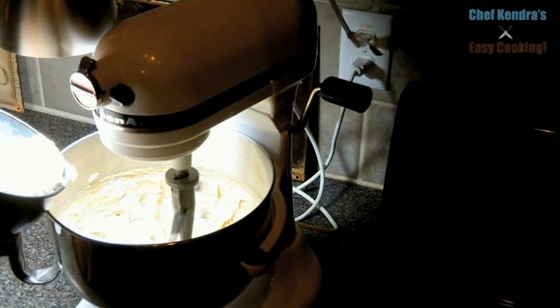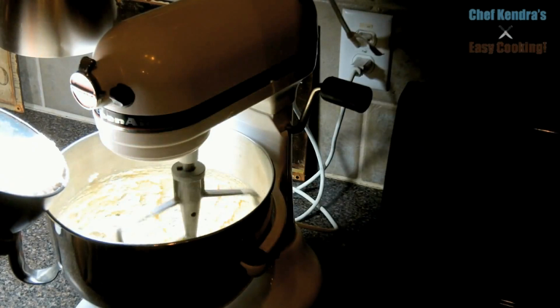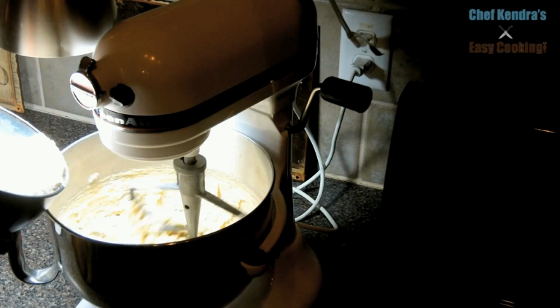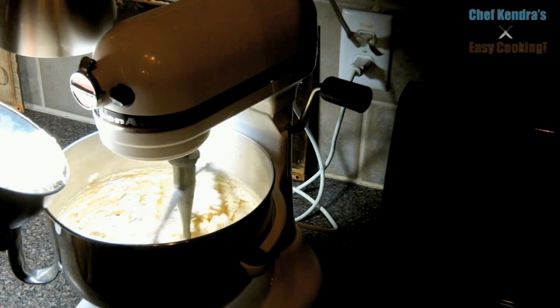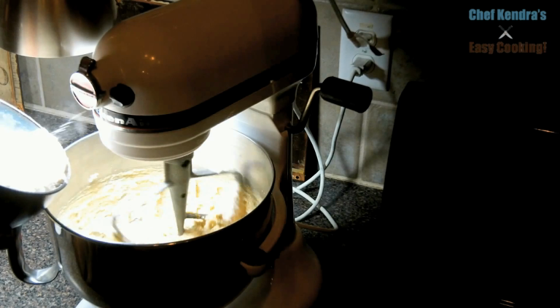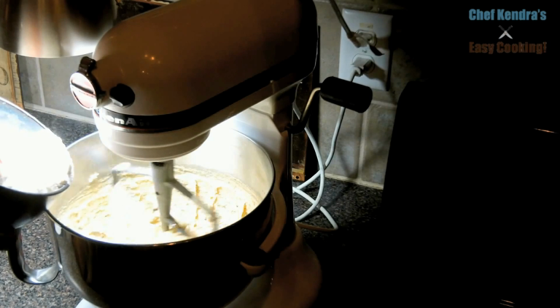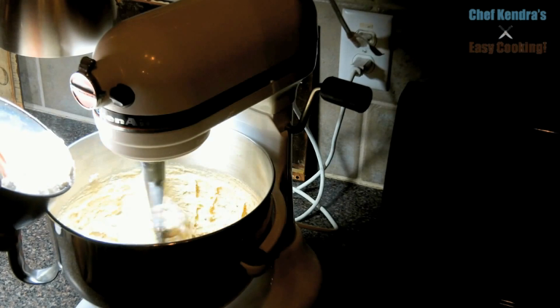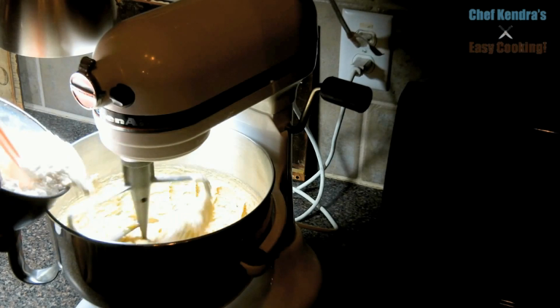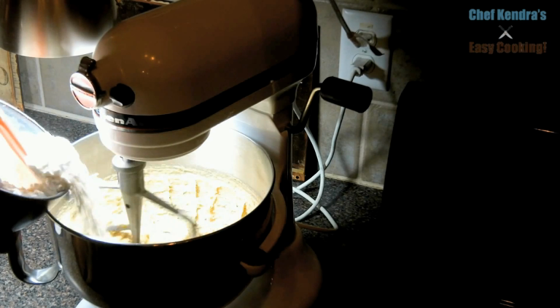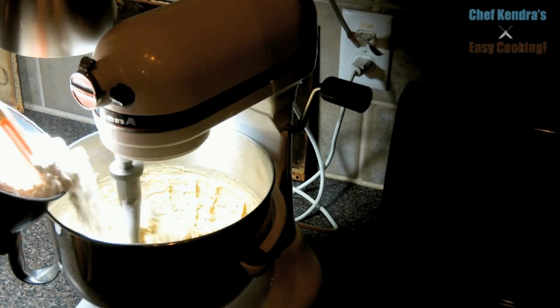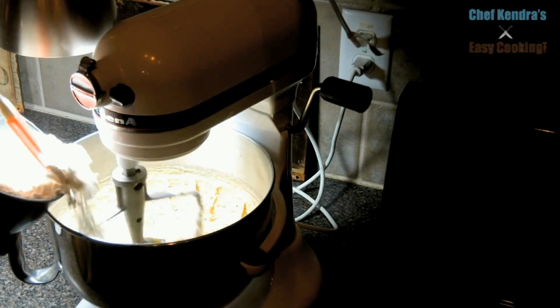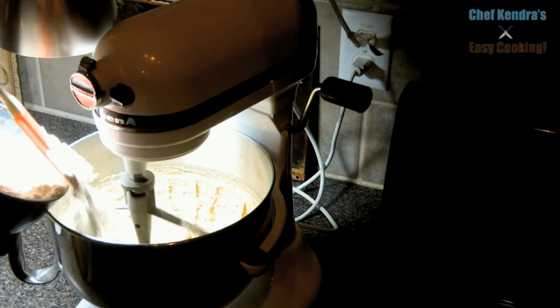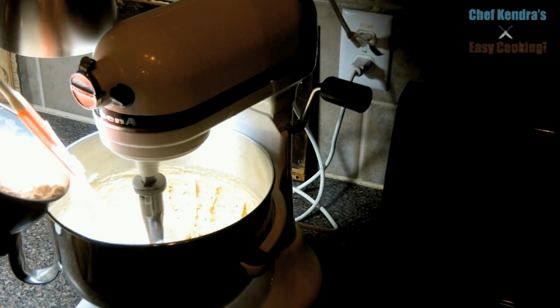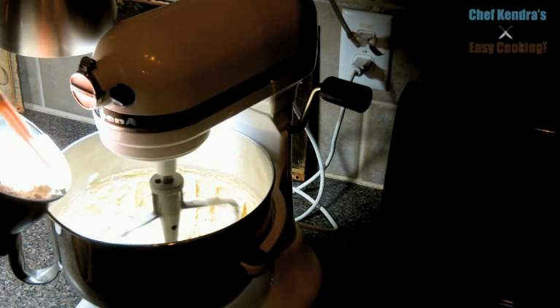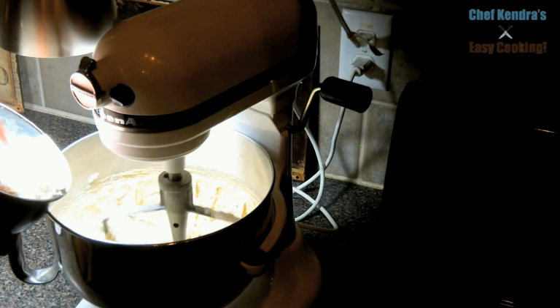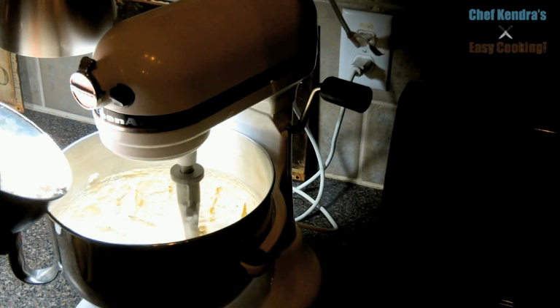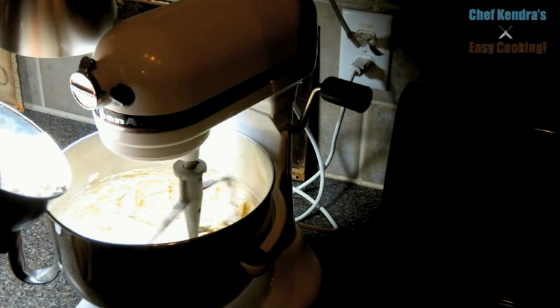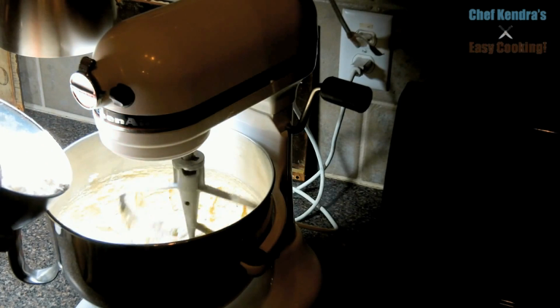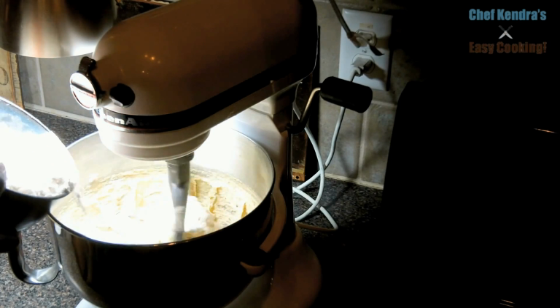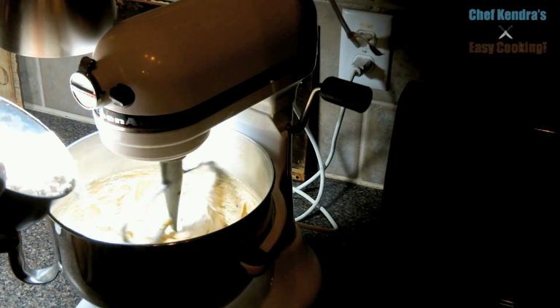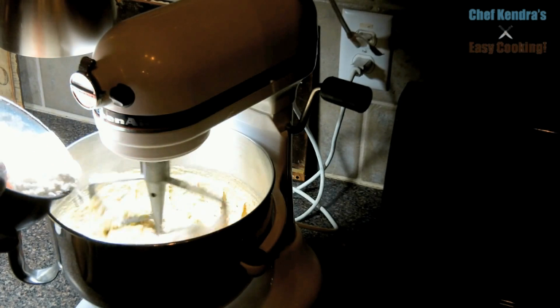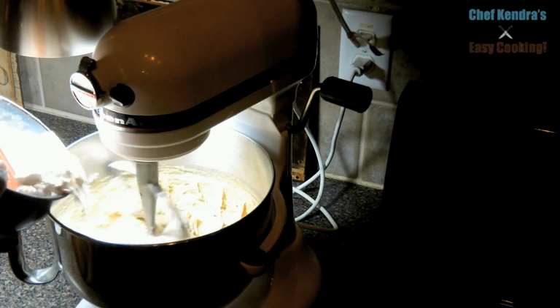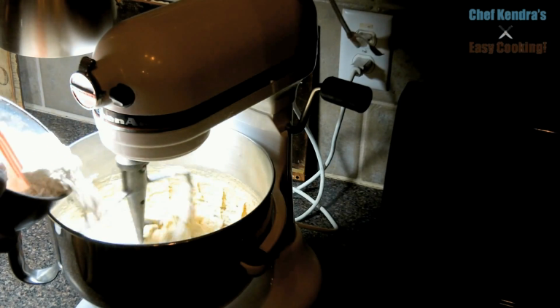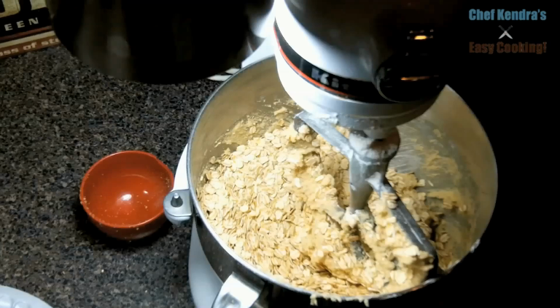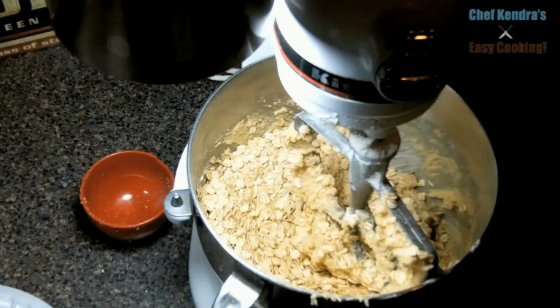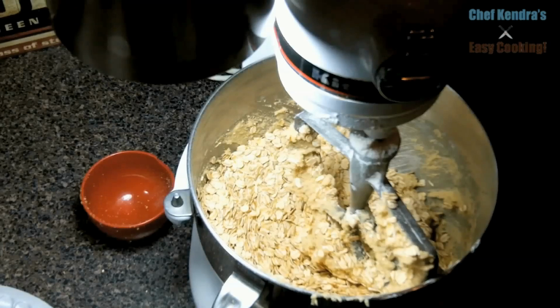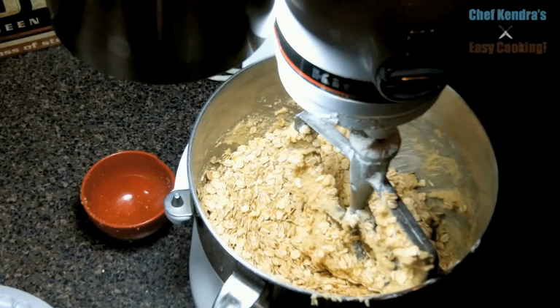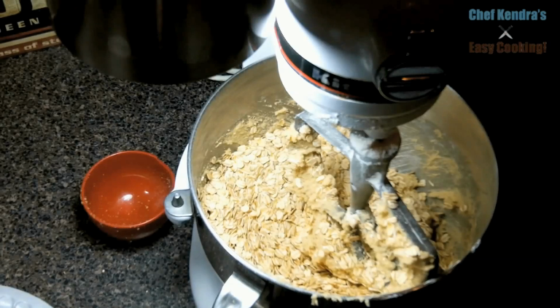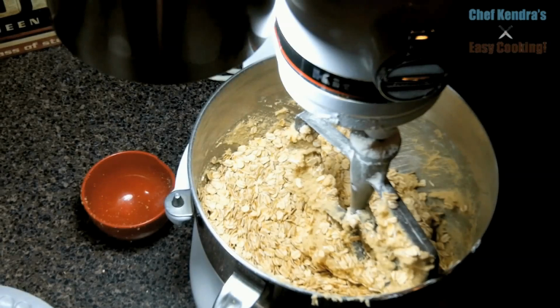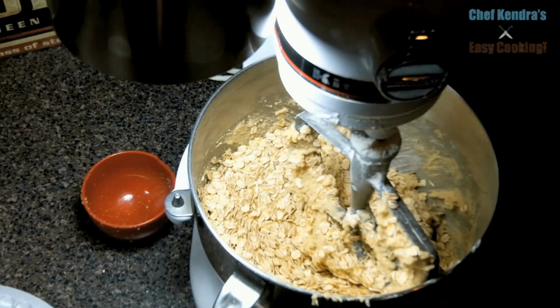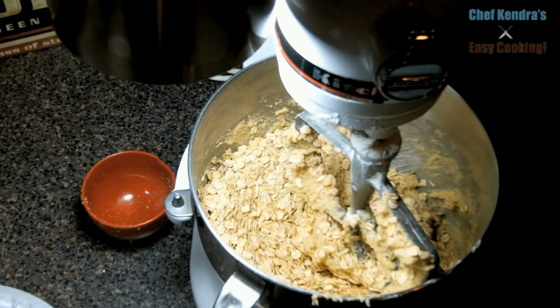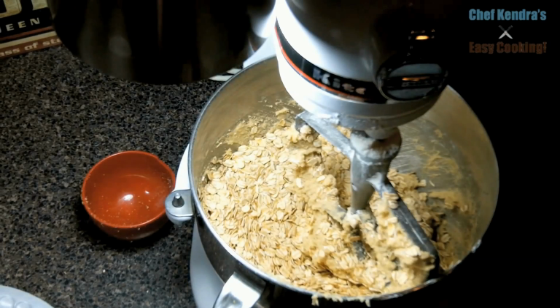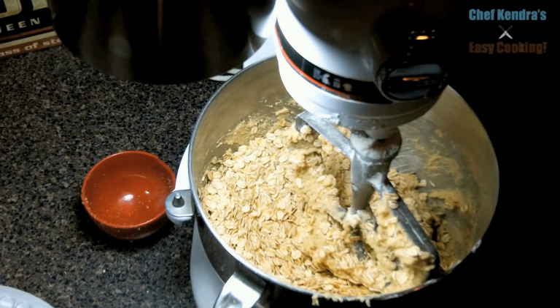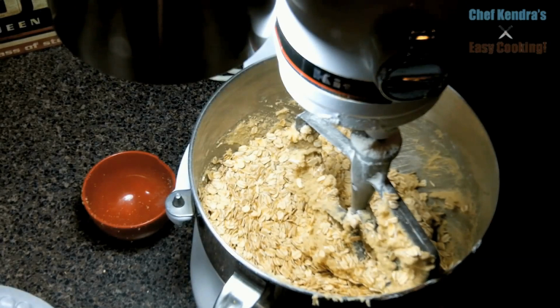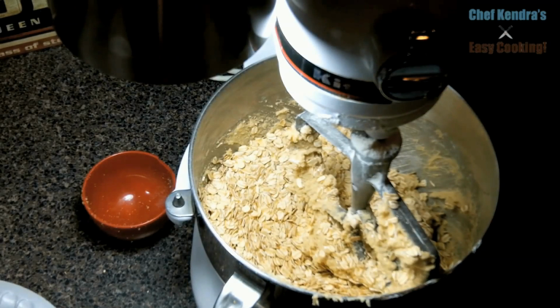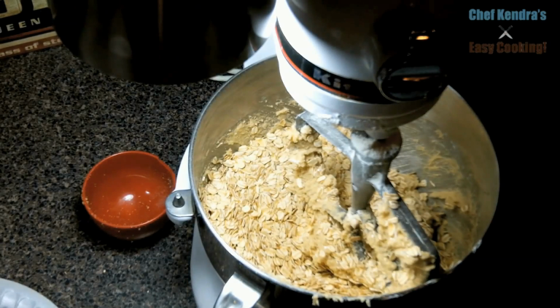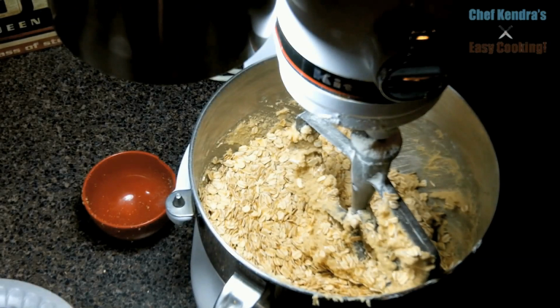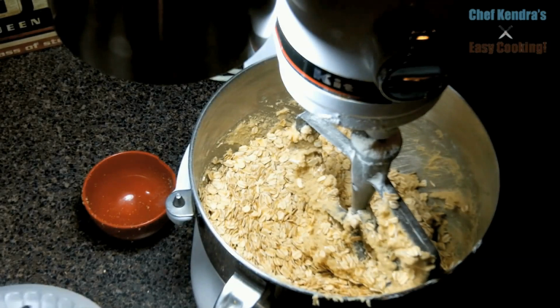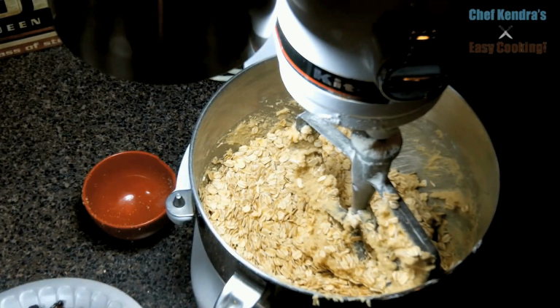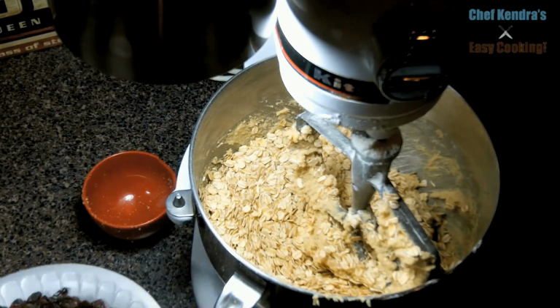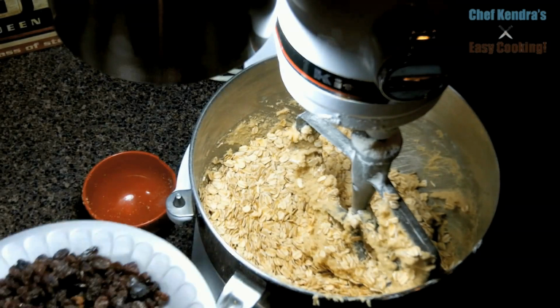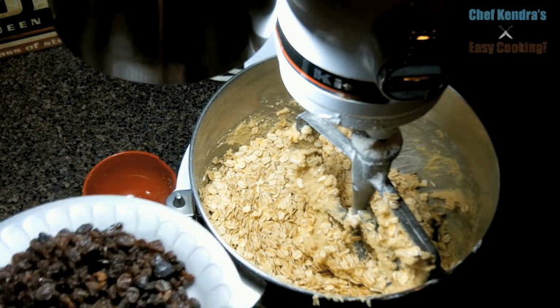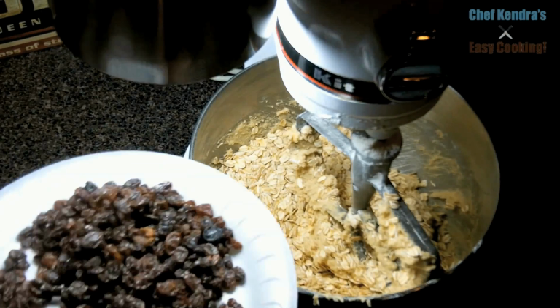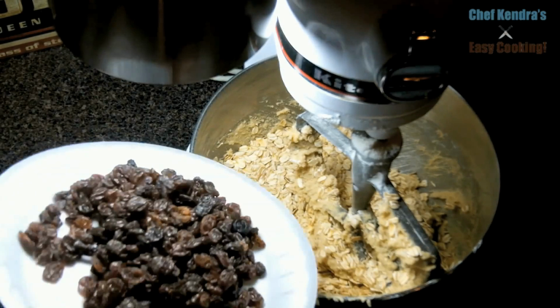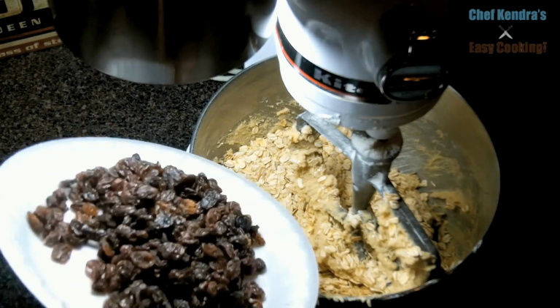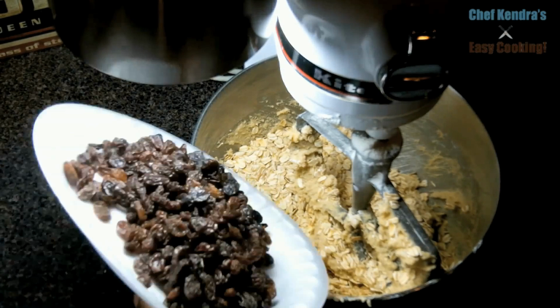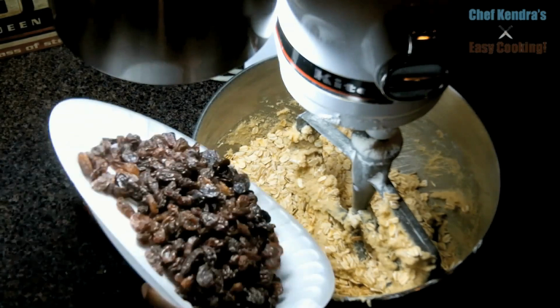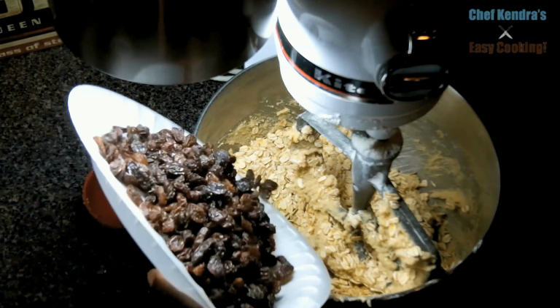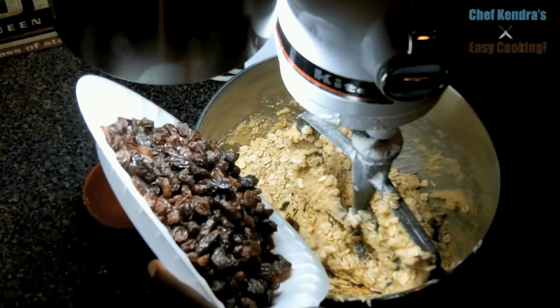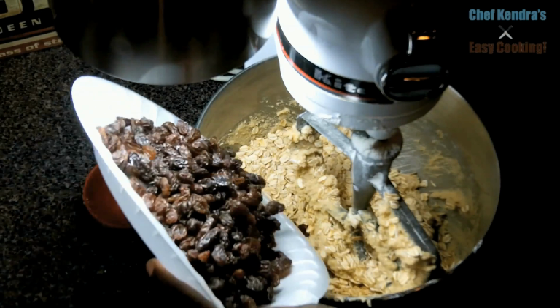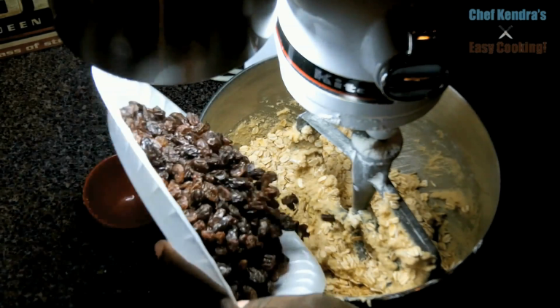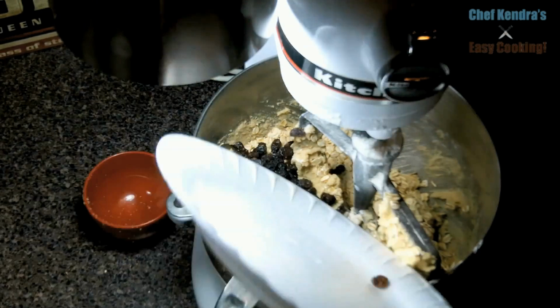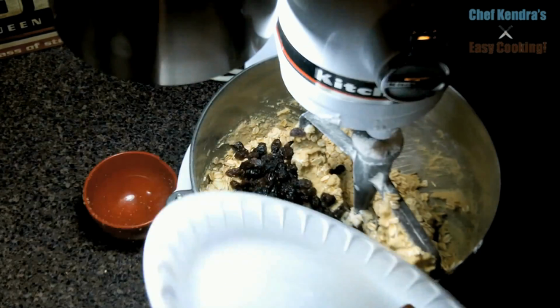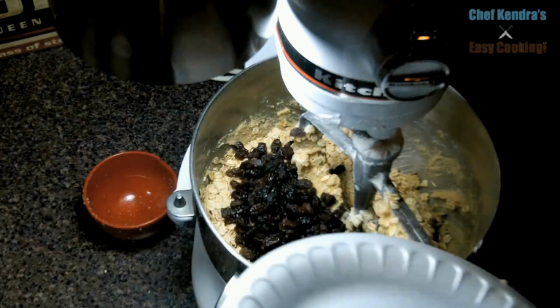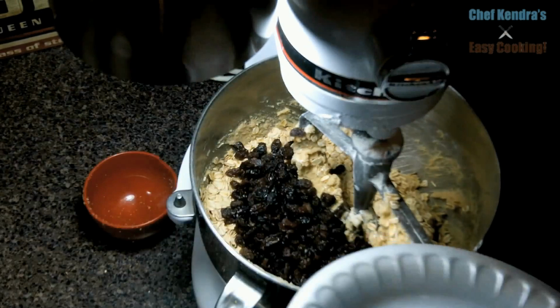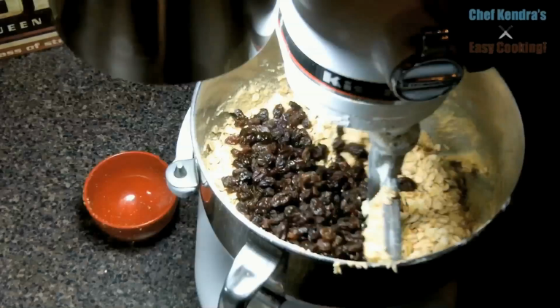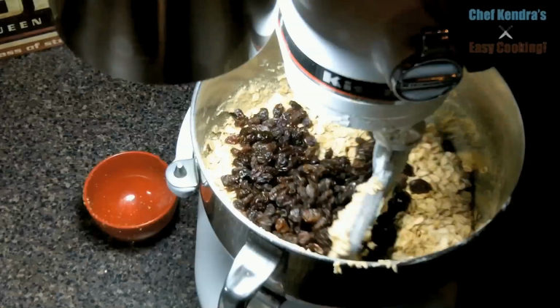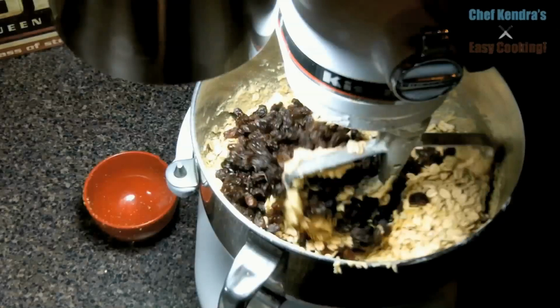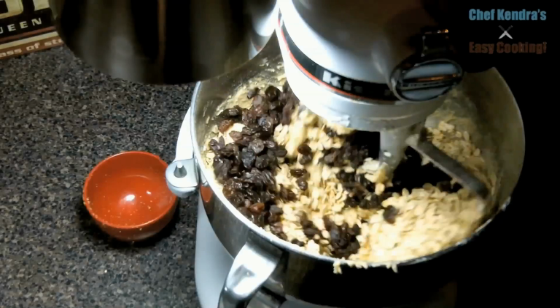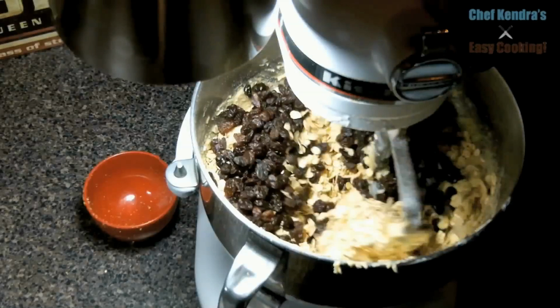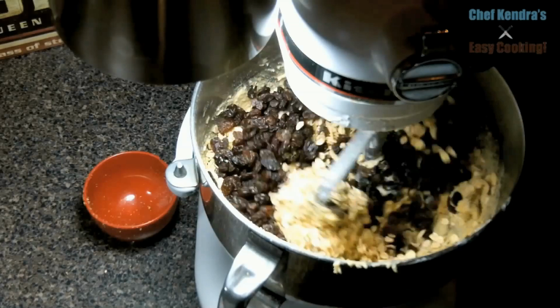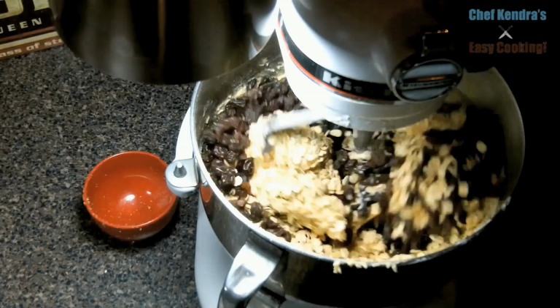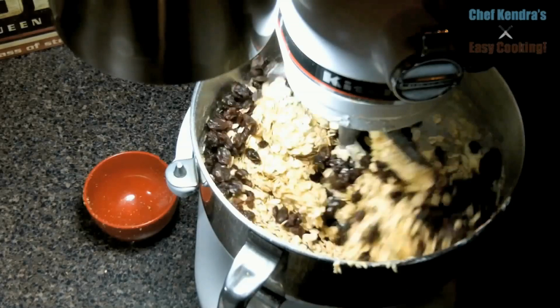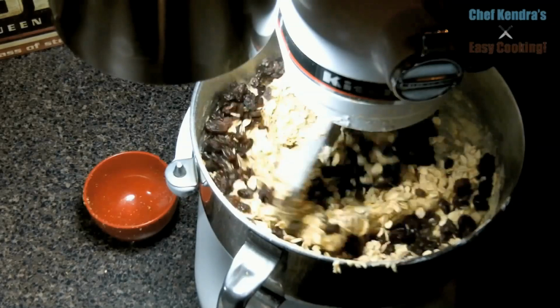Add the flour and mix on low. Then add the oatmeal and raisins. Mix them just until they are mixed in really well.